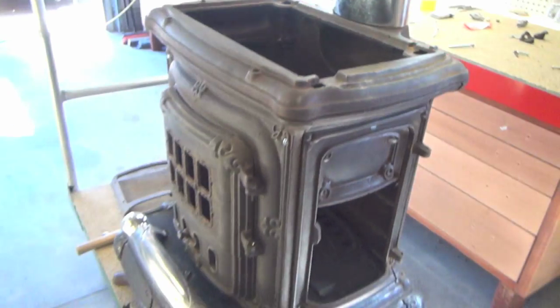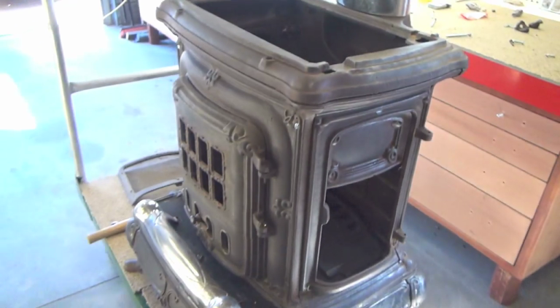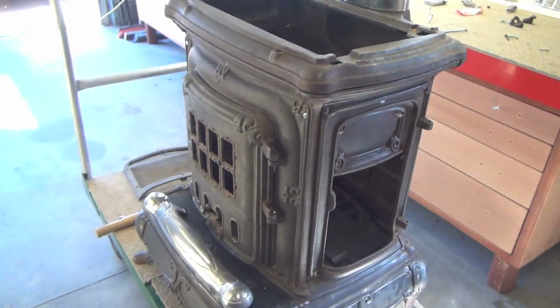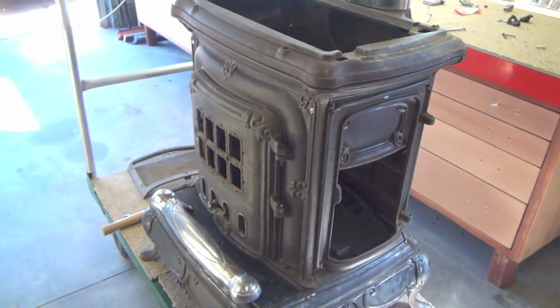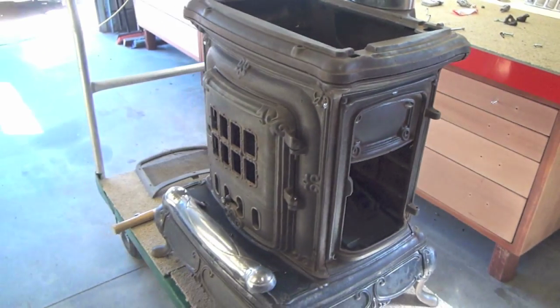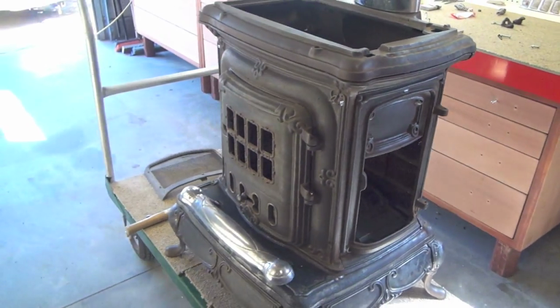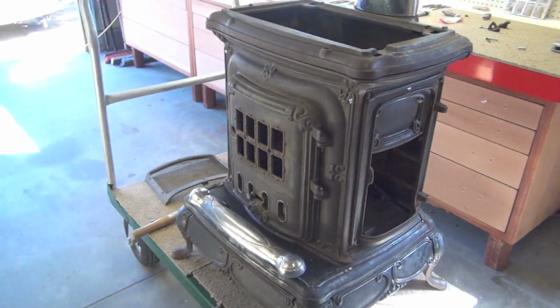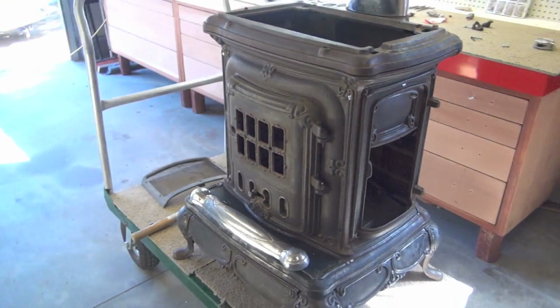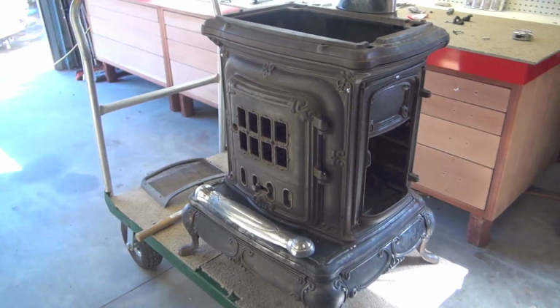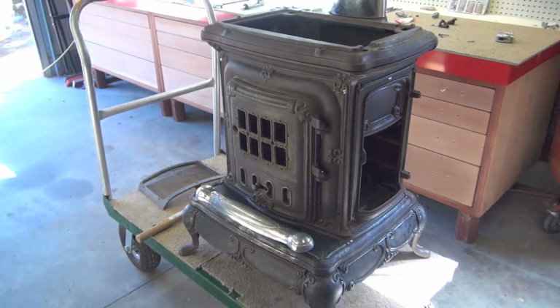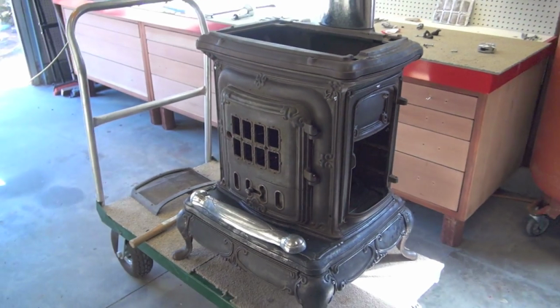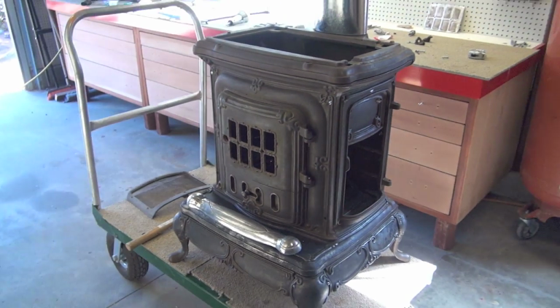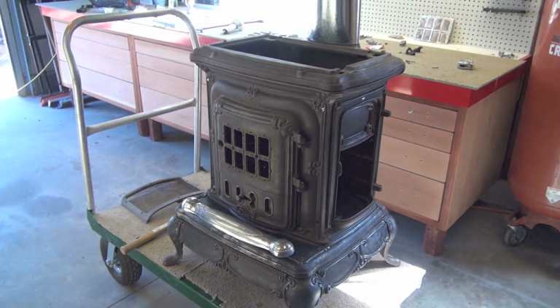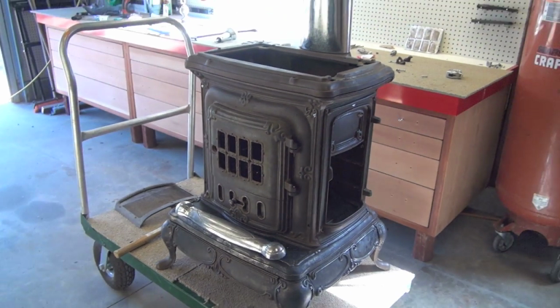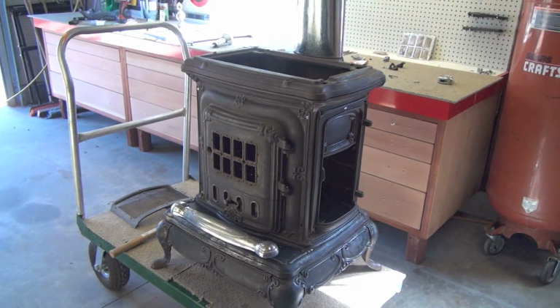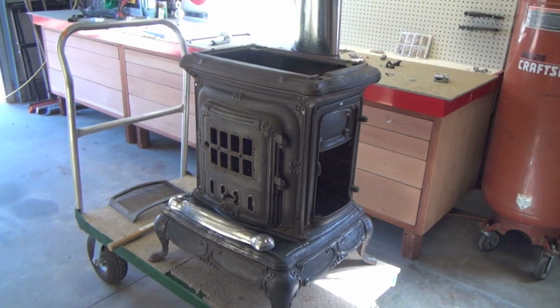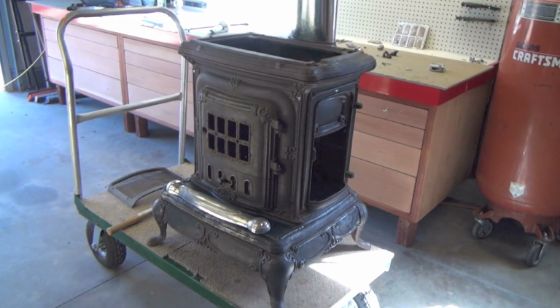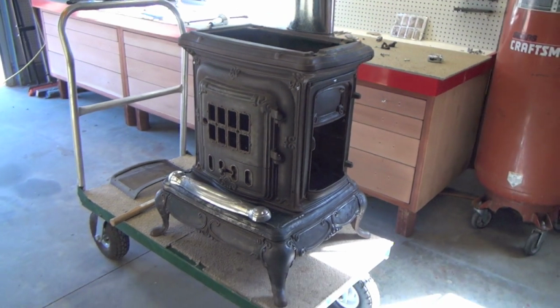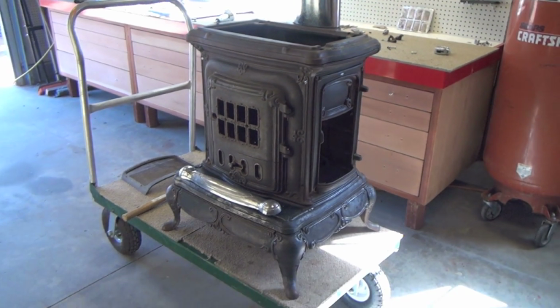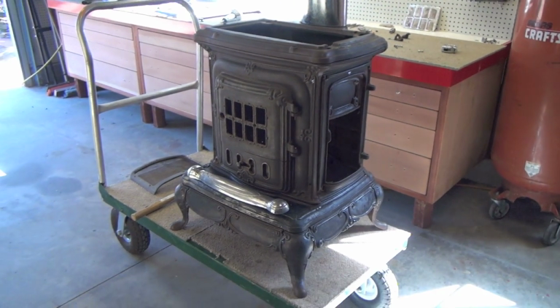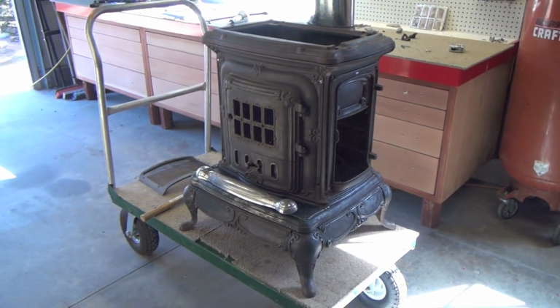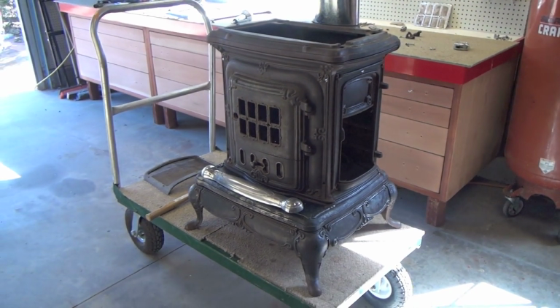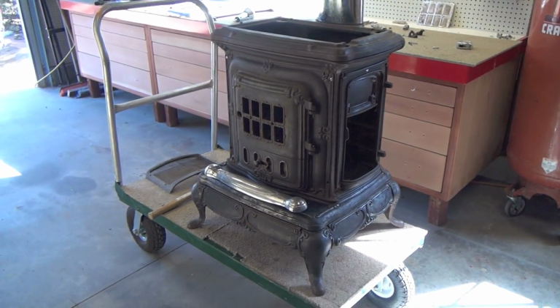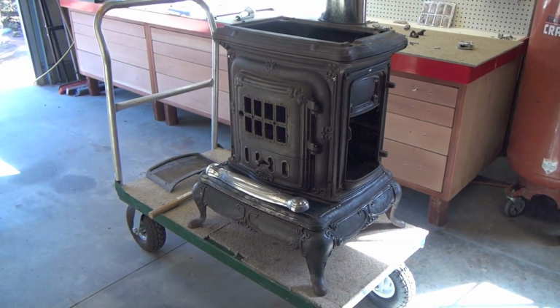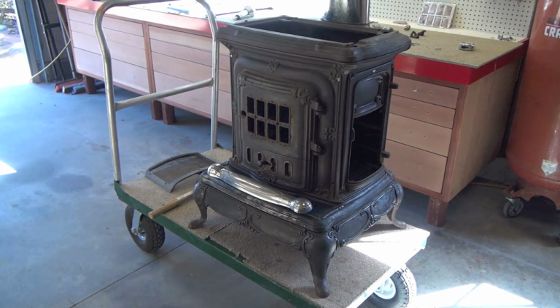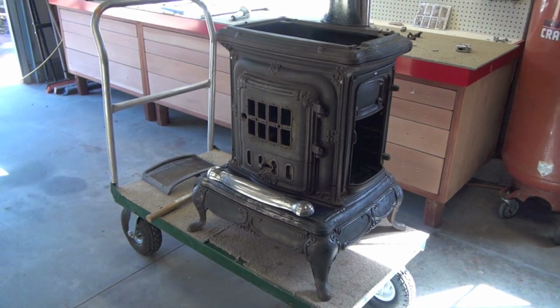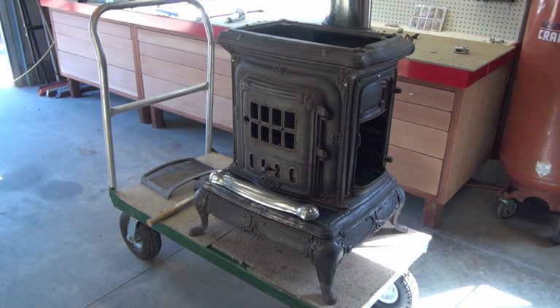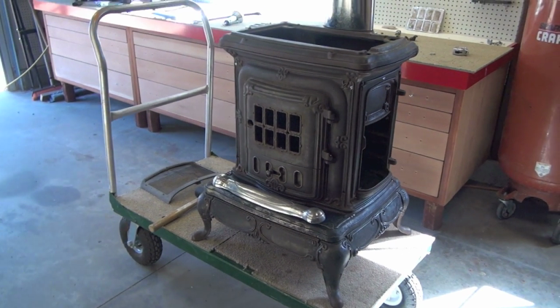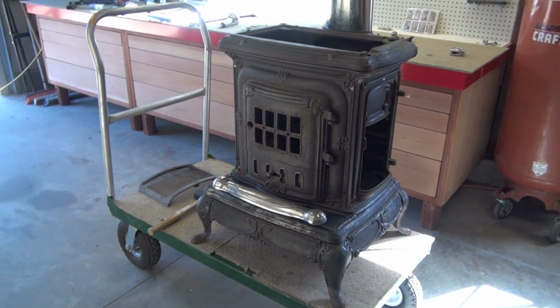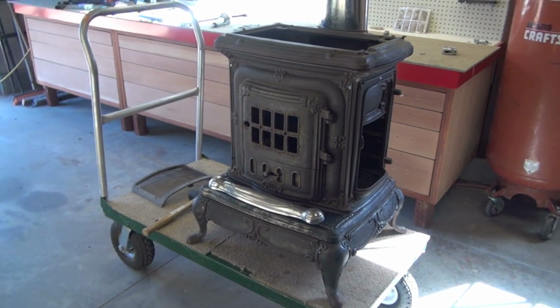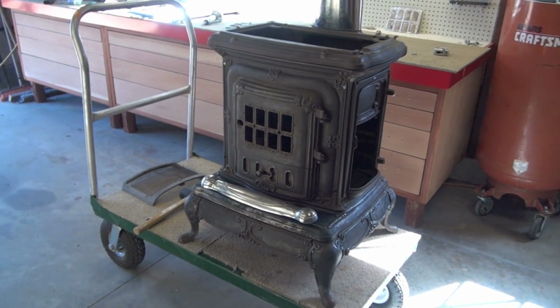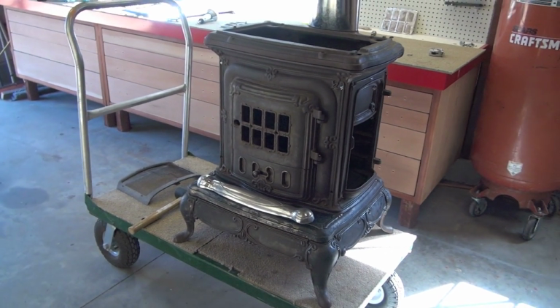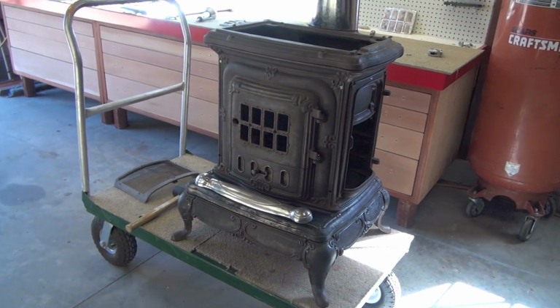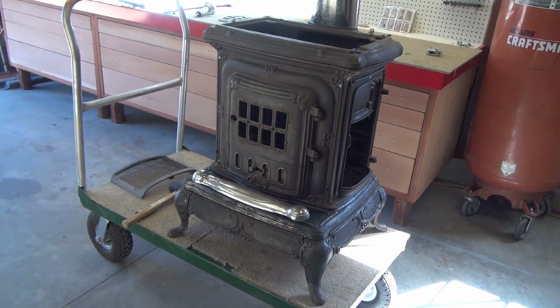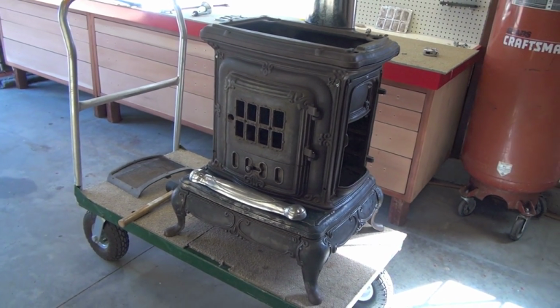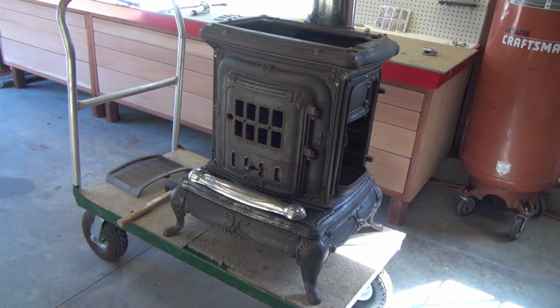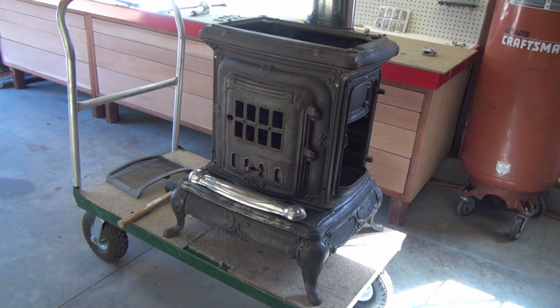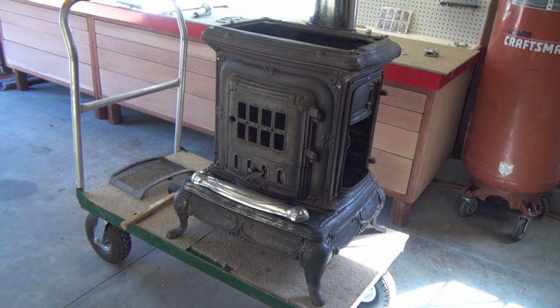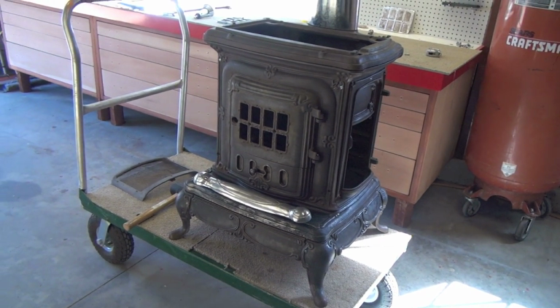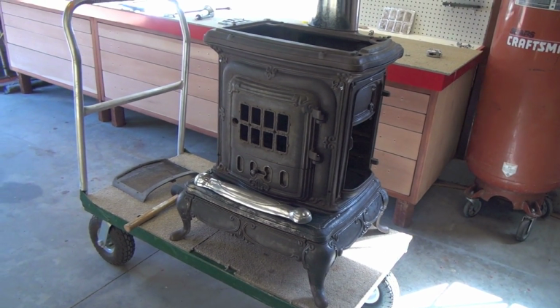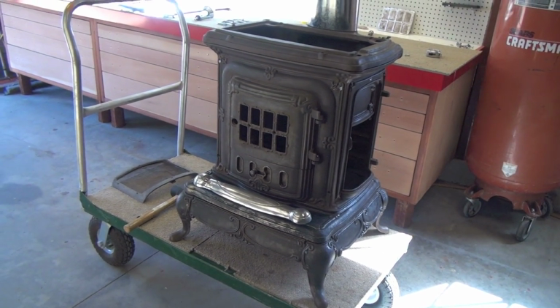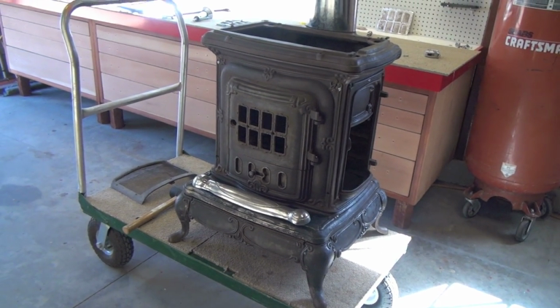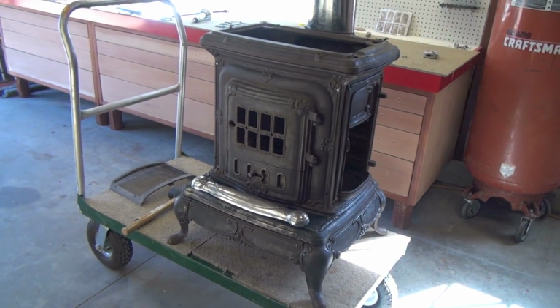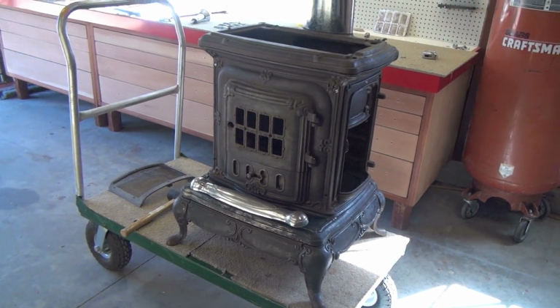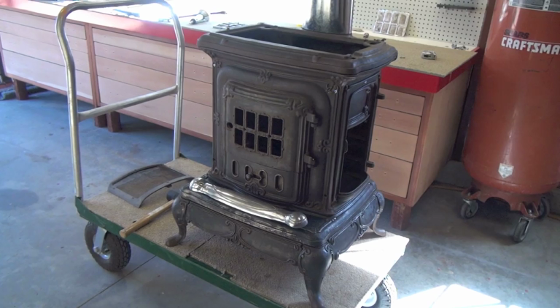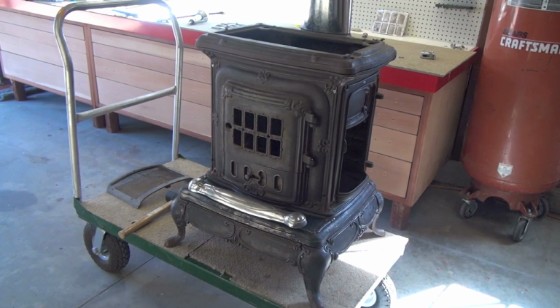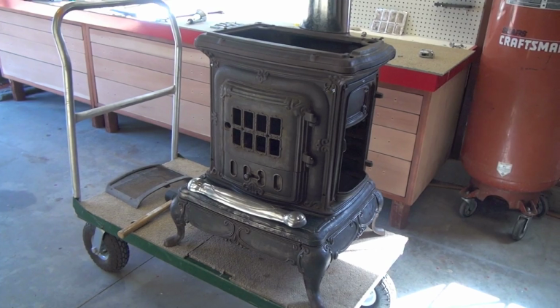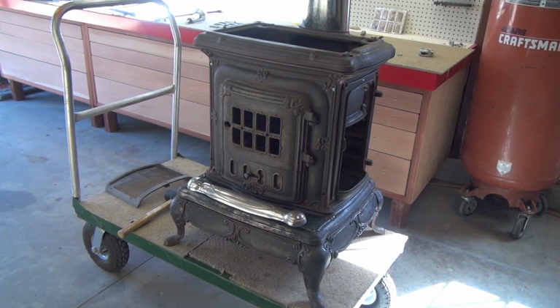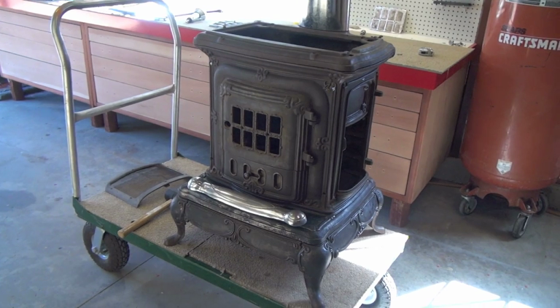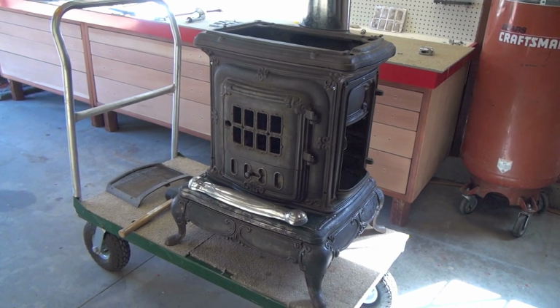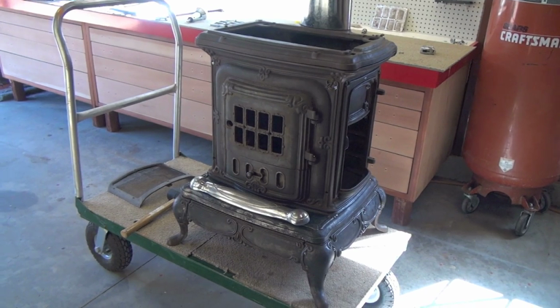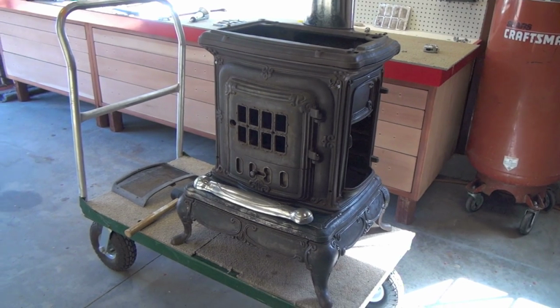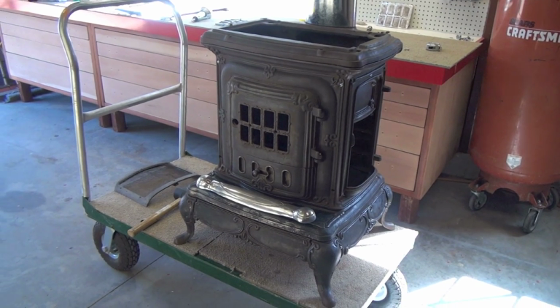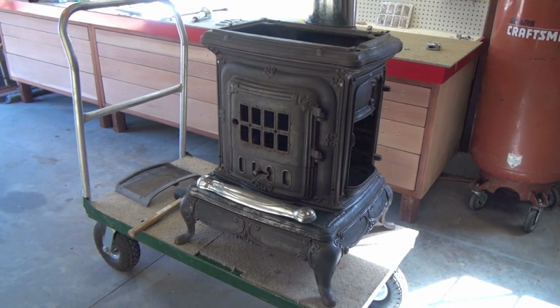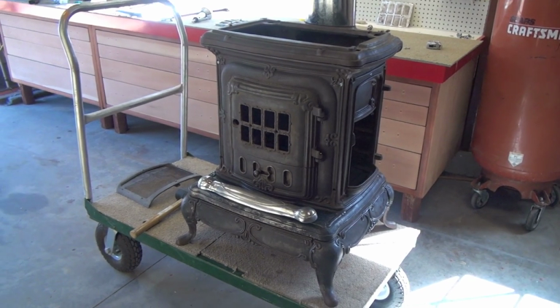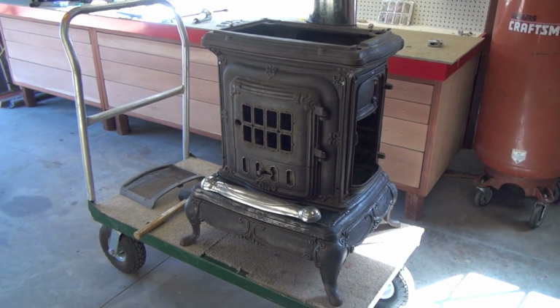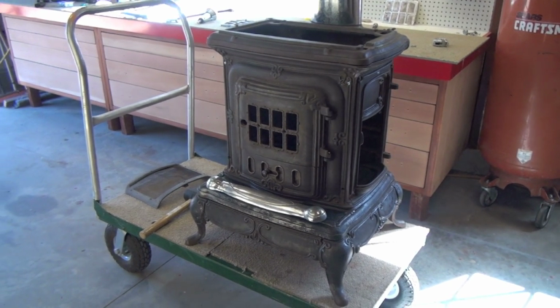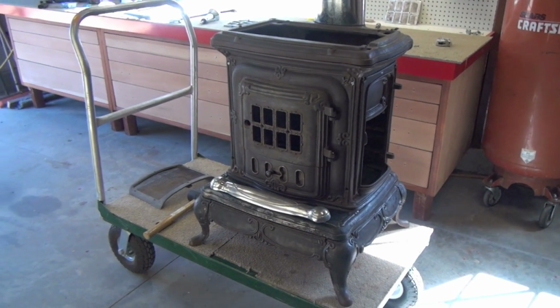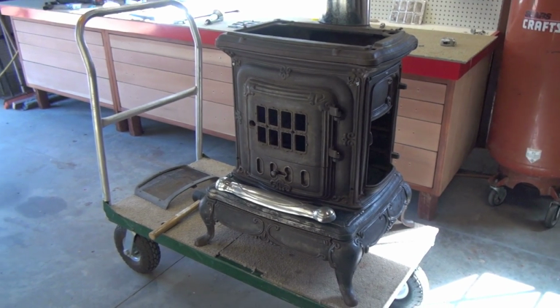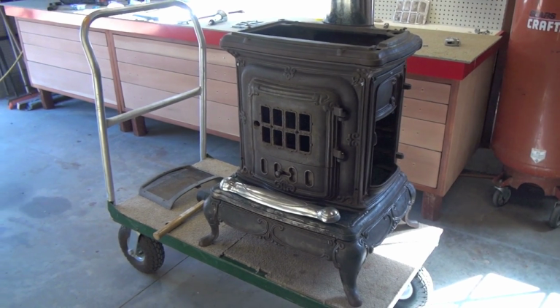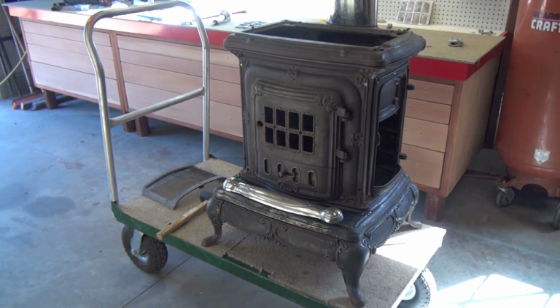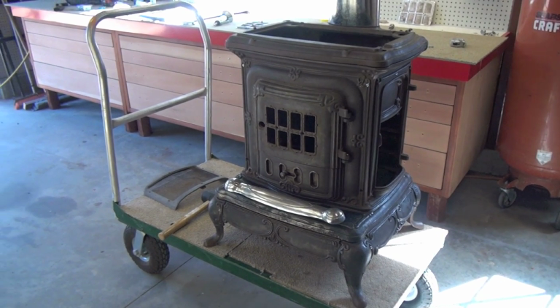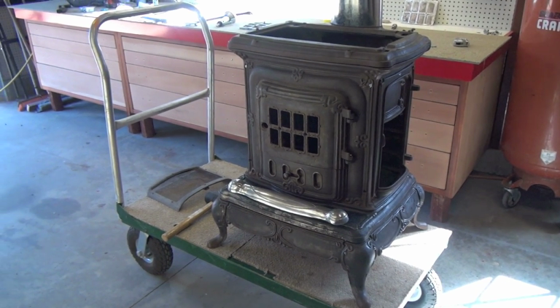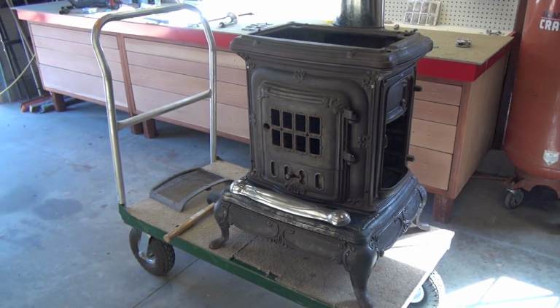Right now I'm taking it apart again. I'm going to set it up outside in the sun, let the metals warm up, then I'll start painting.